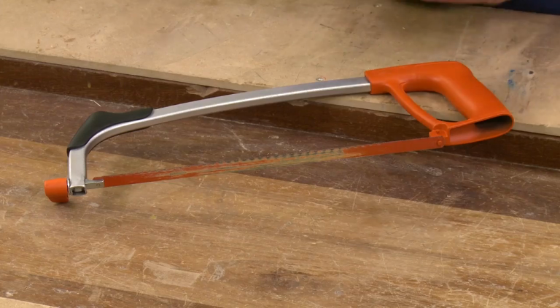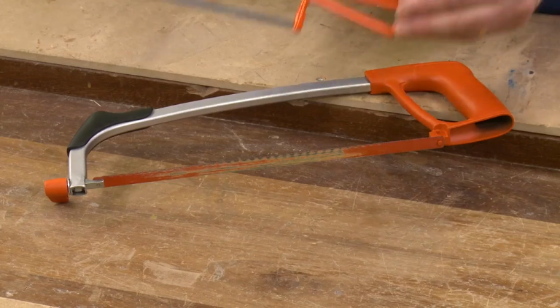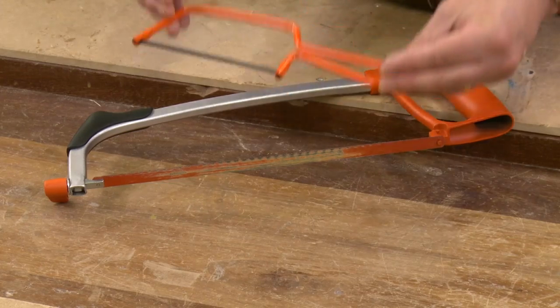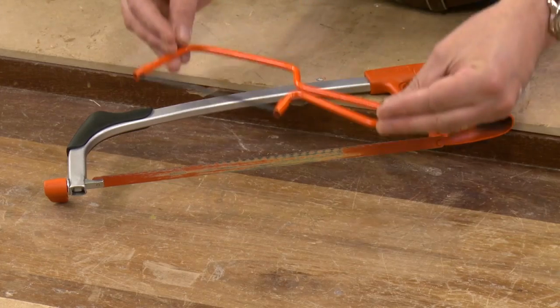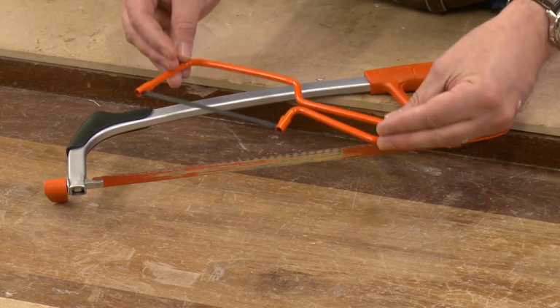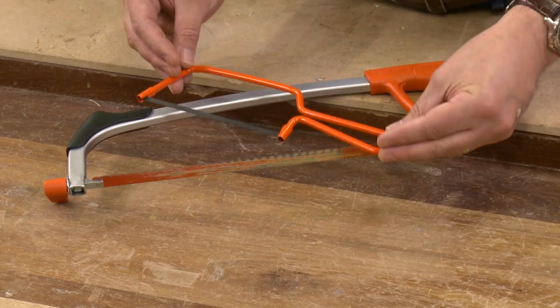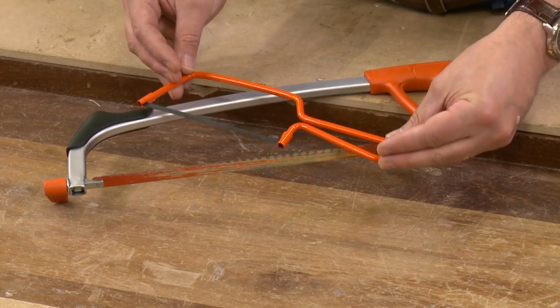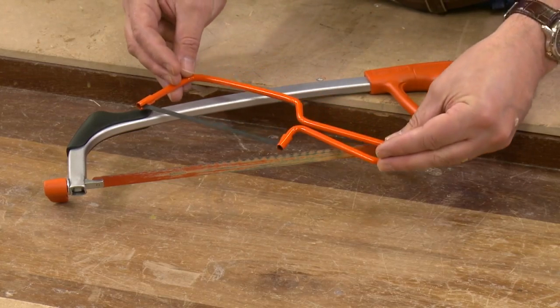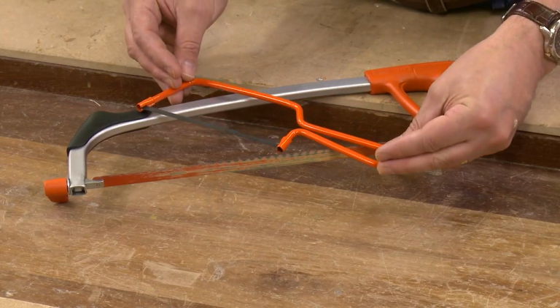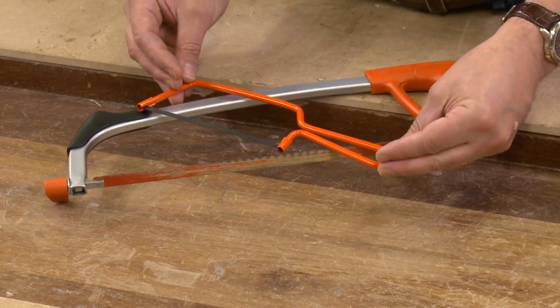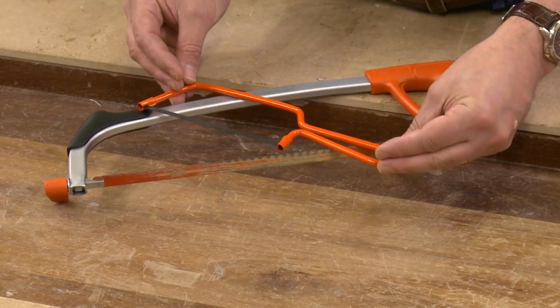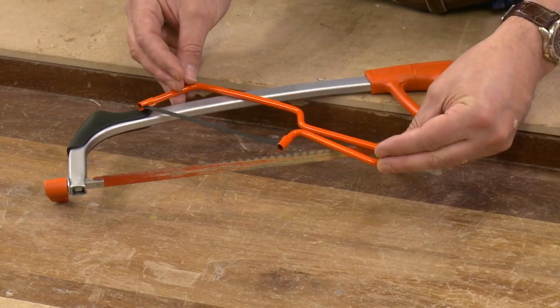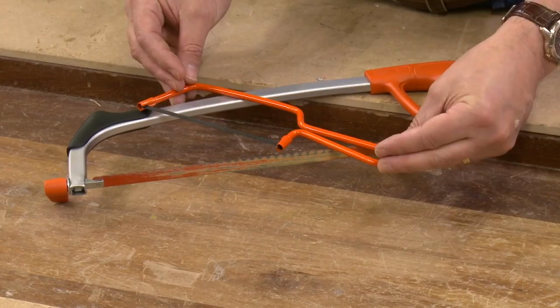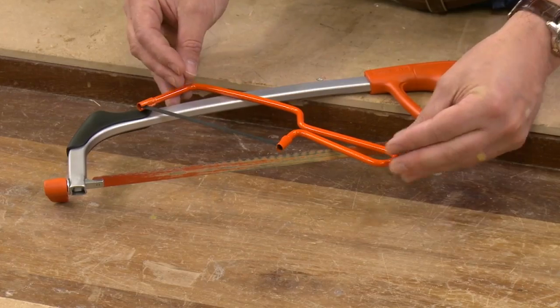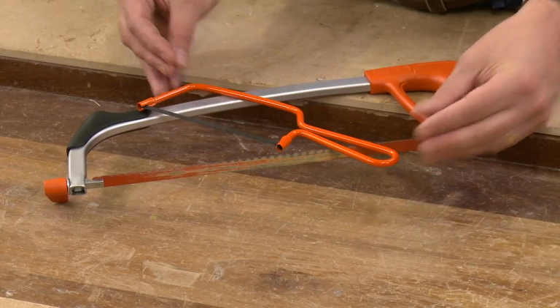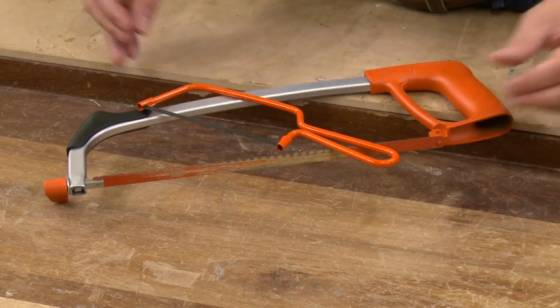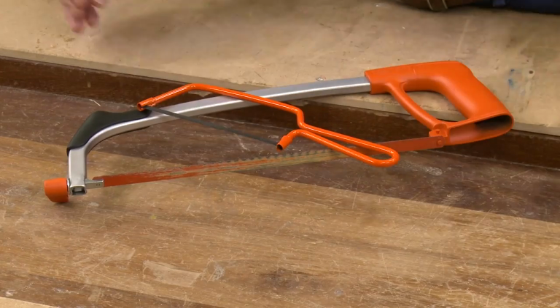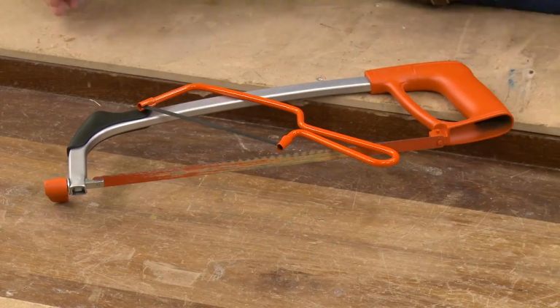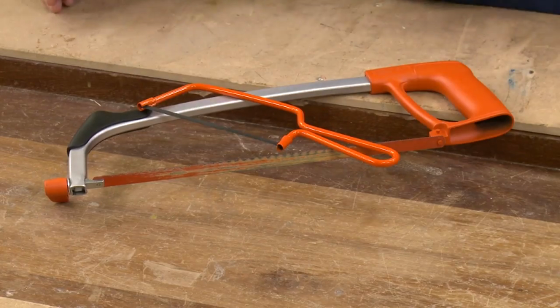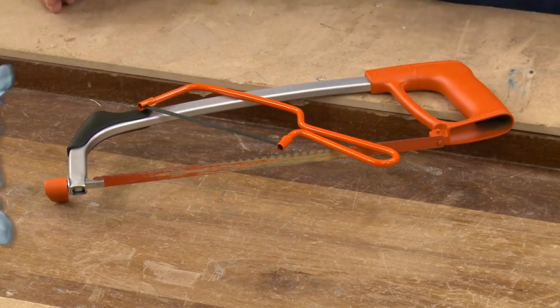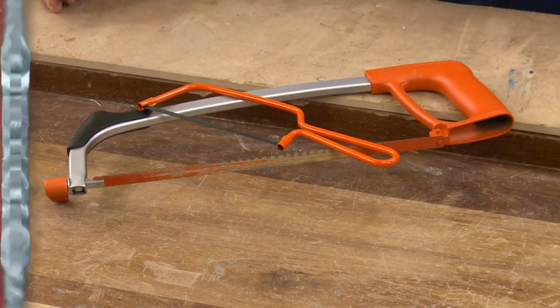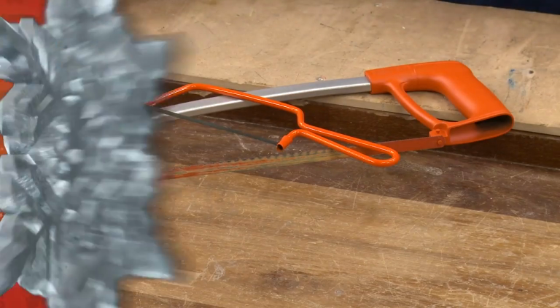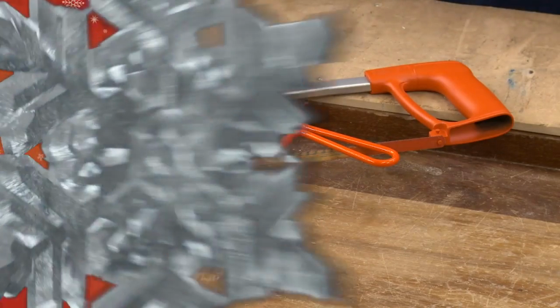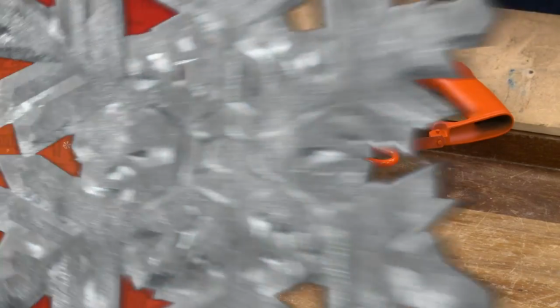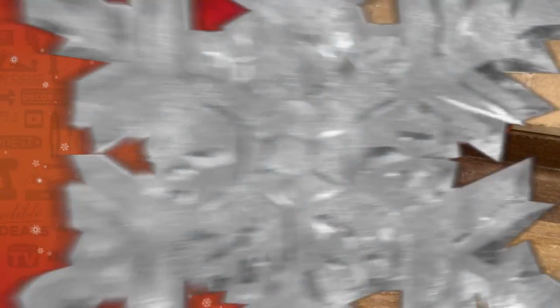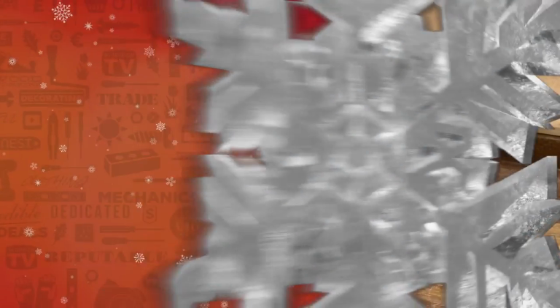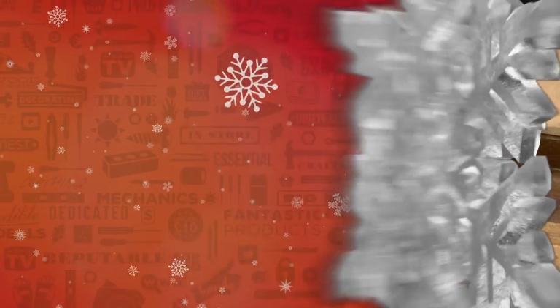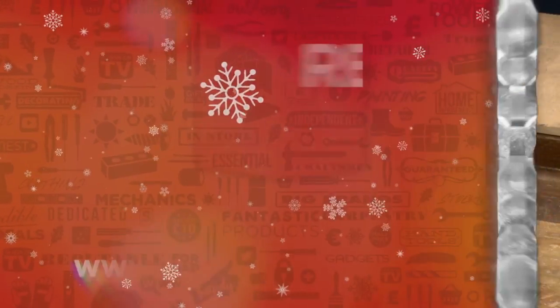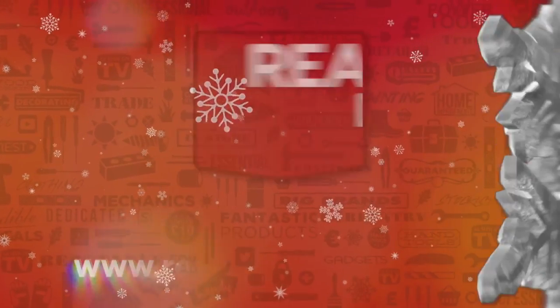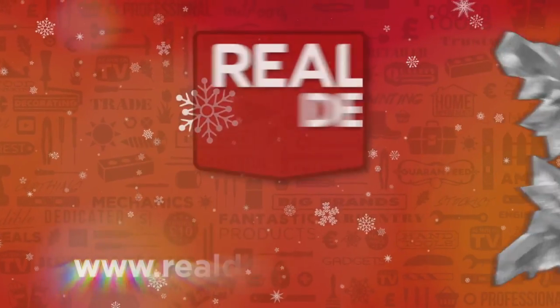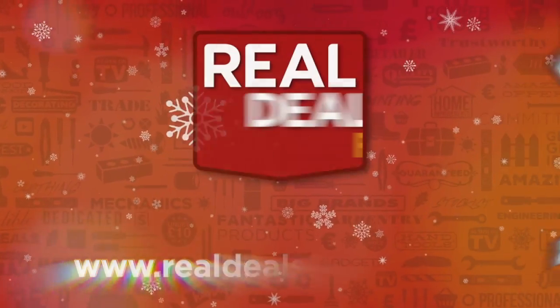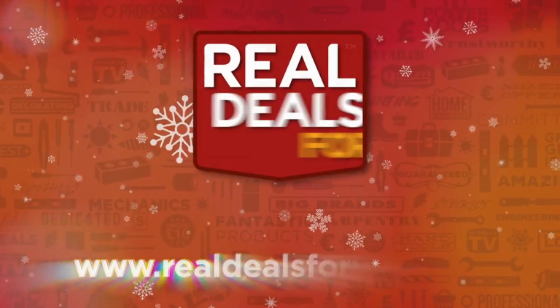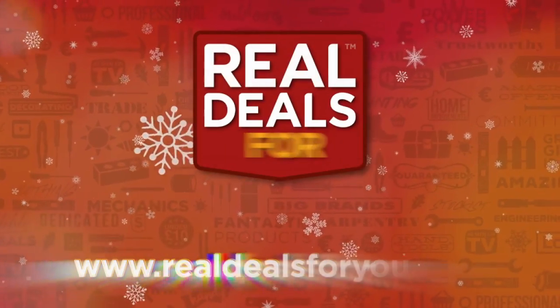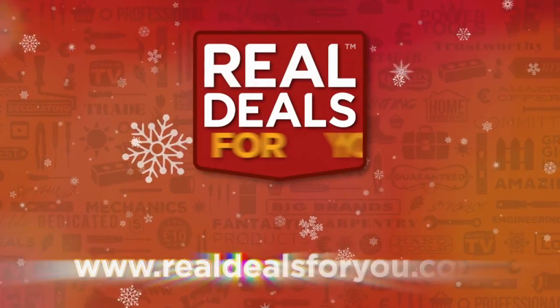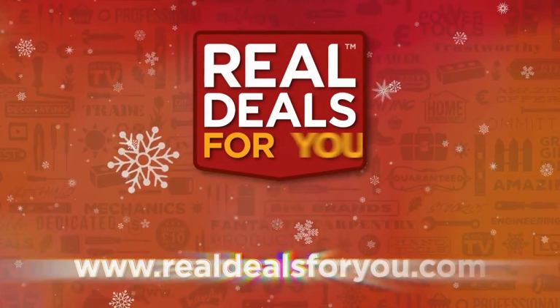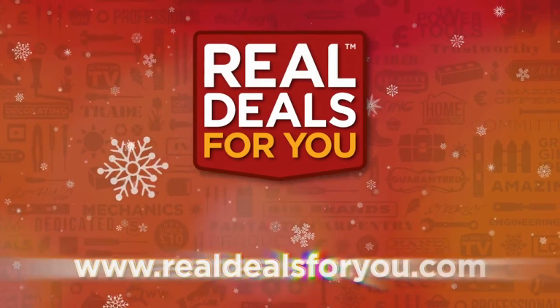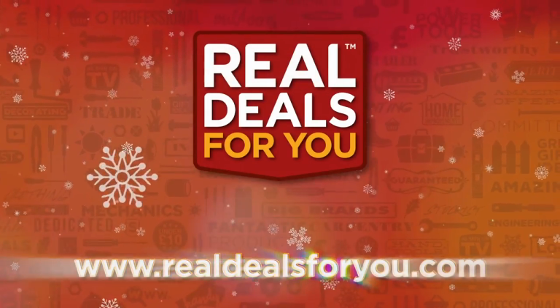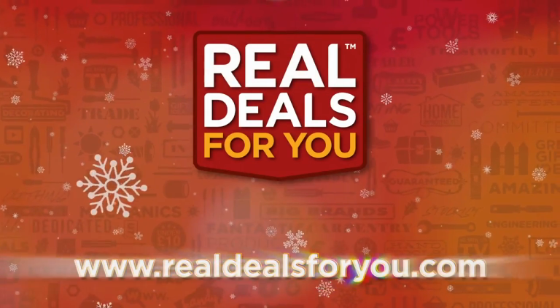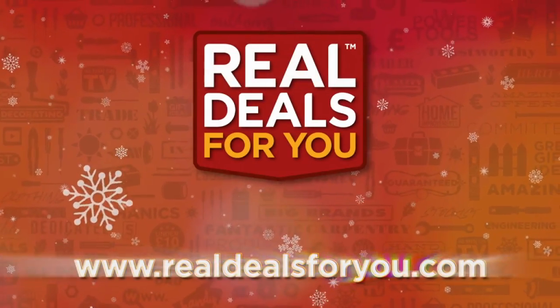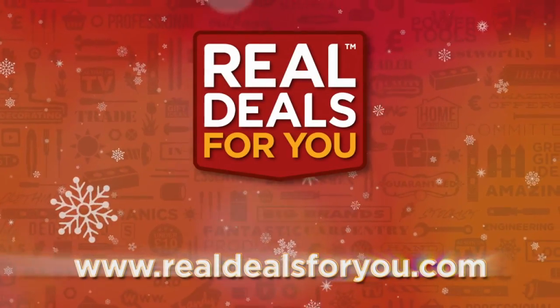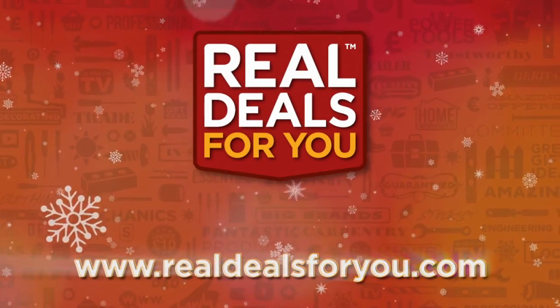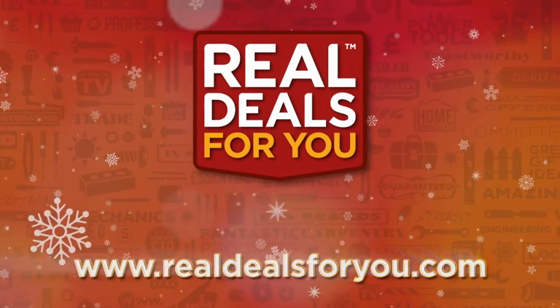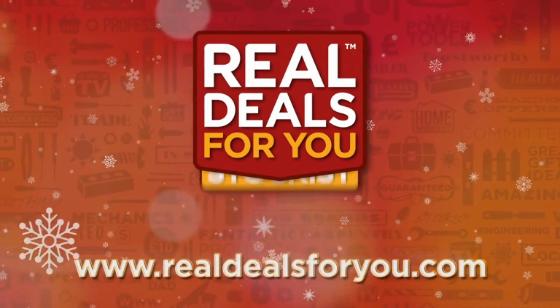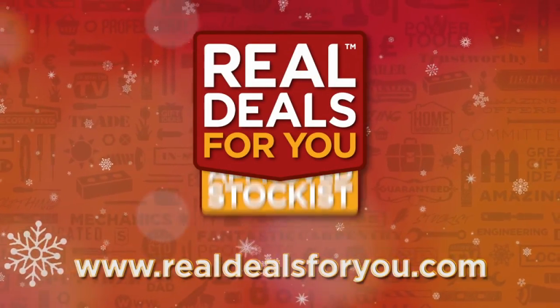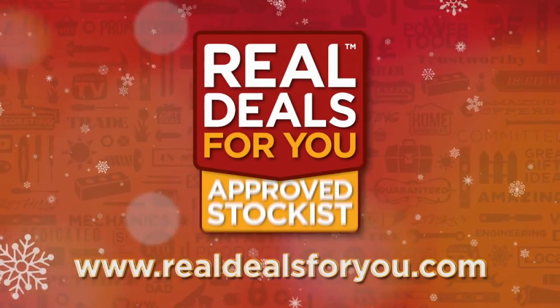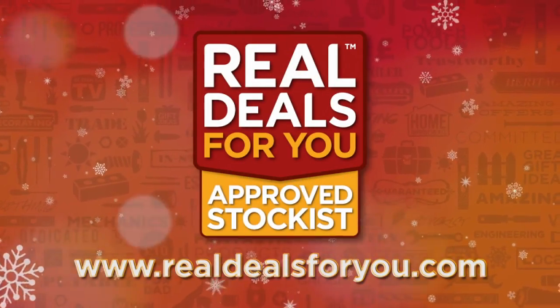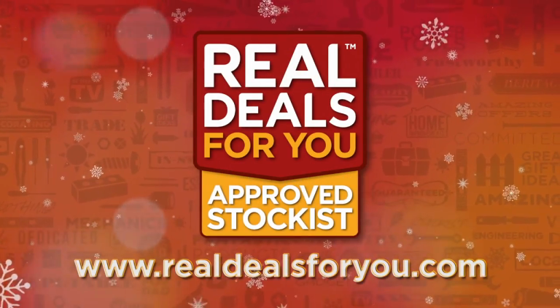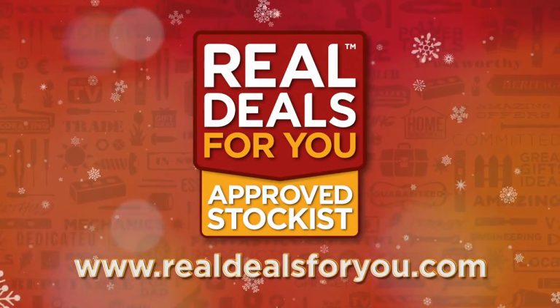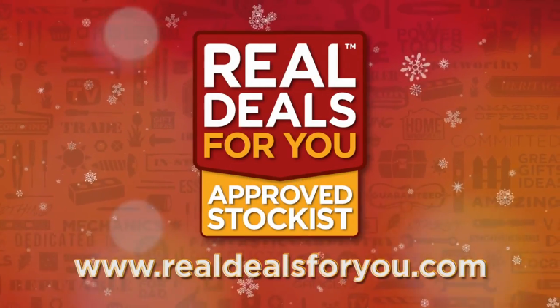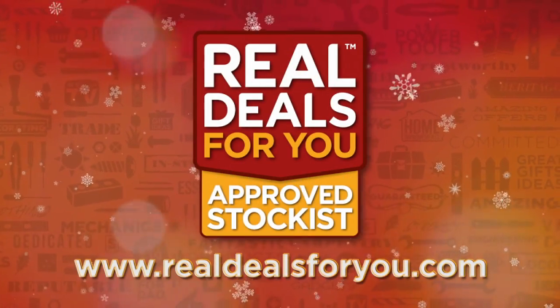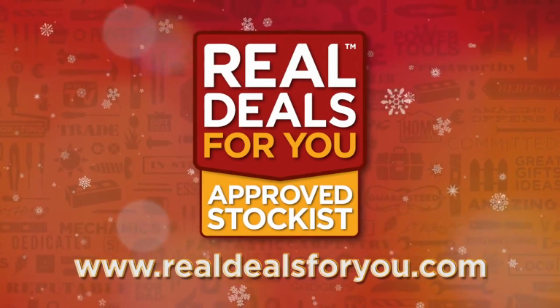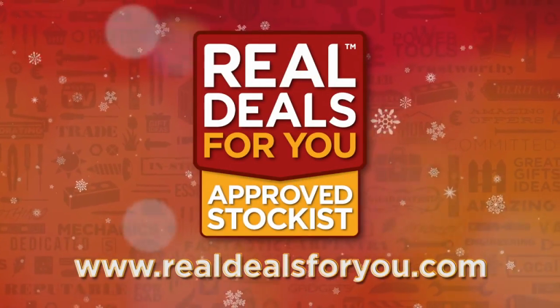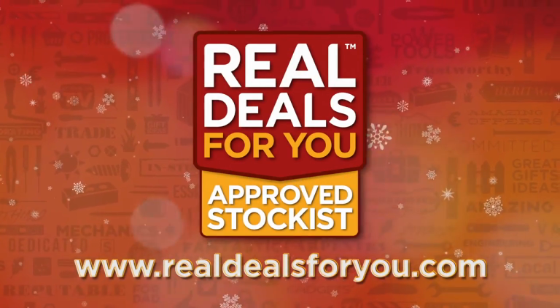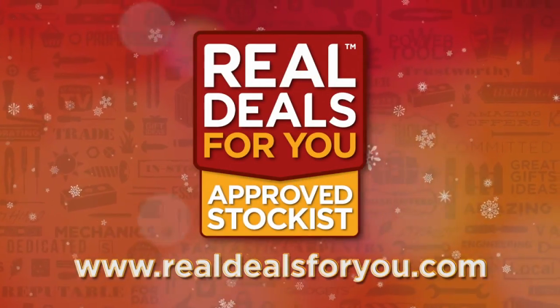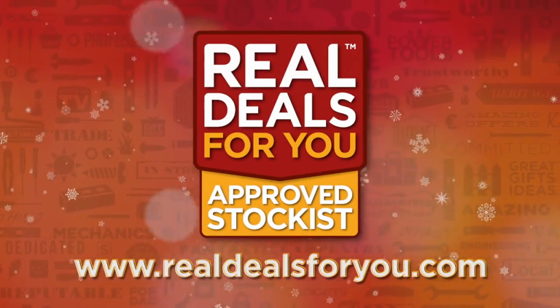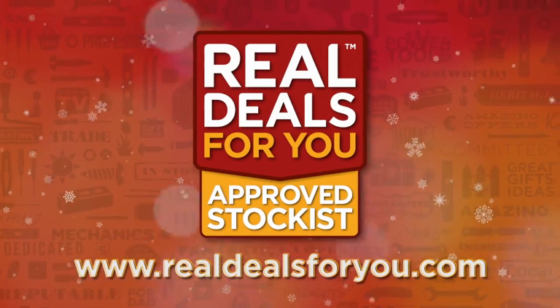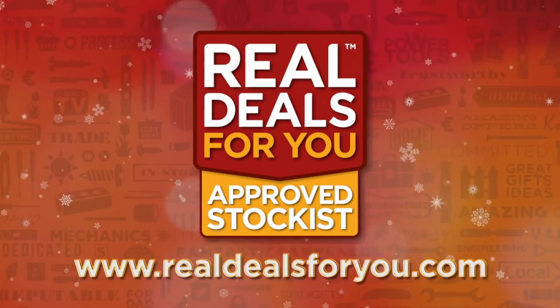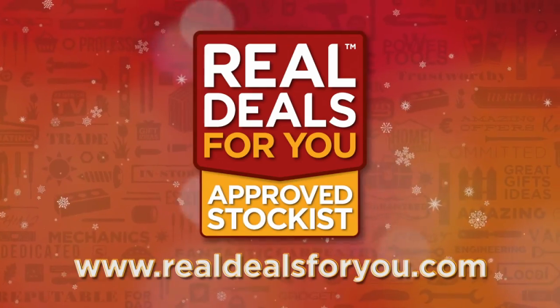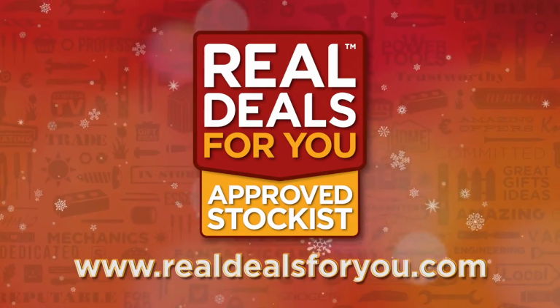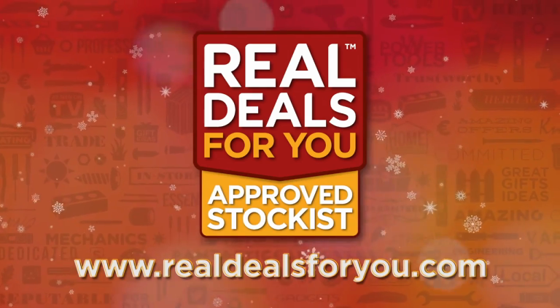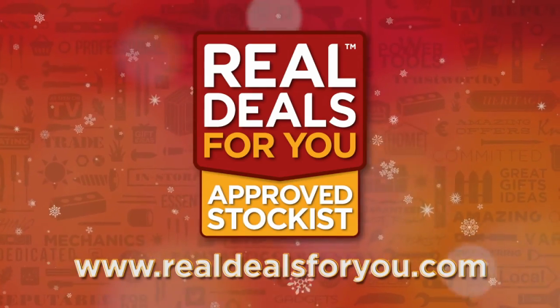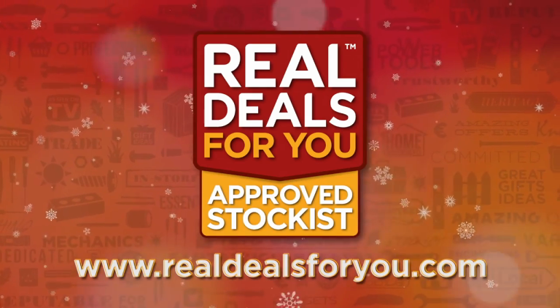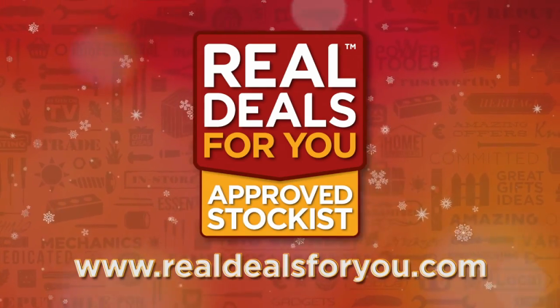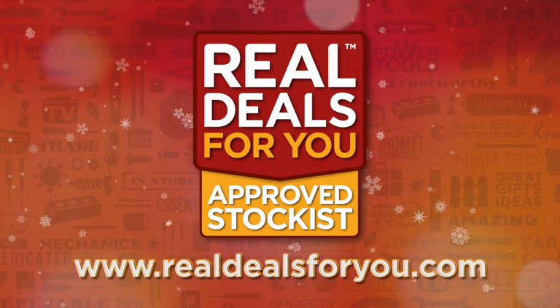Visit realdealsforyou.com to find your nearest stockist.